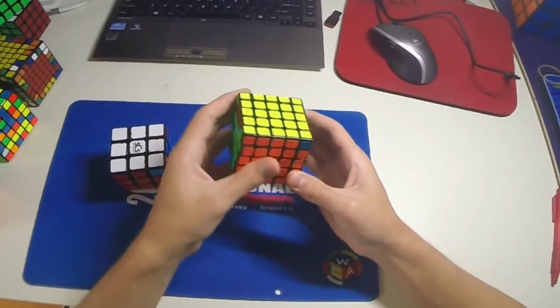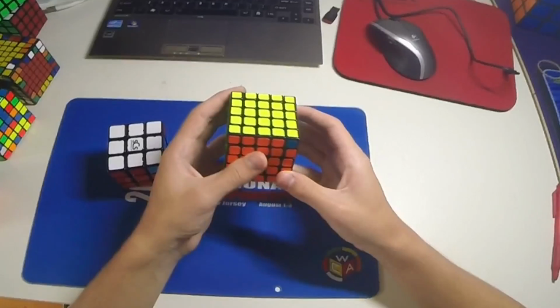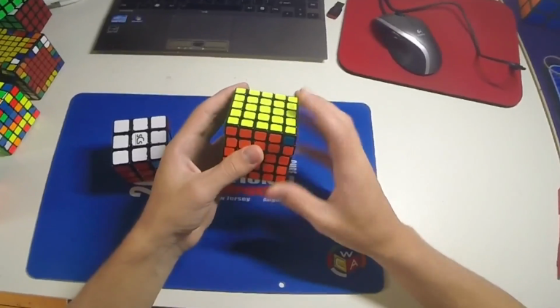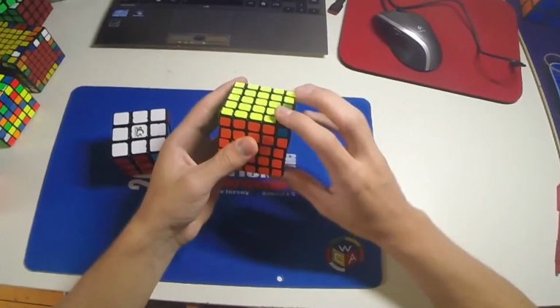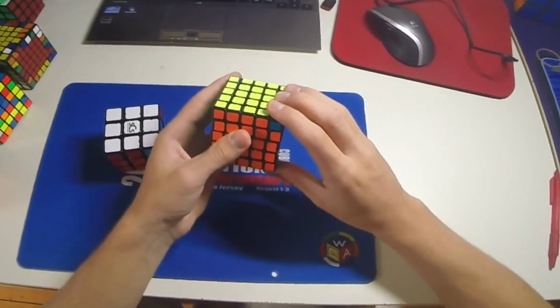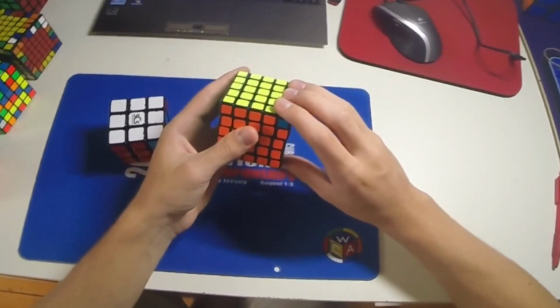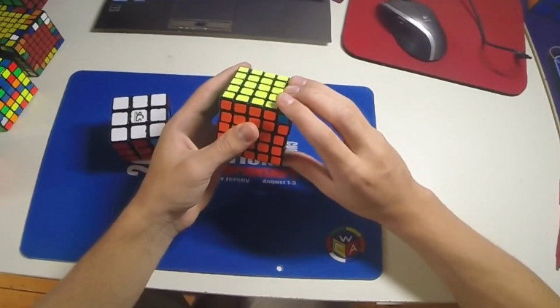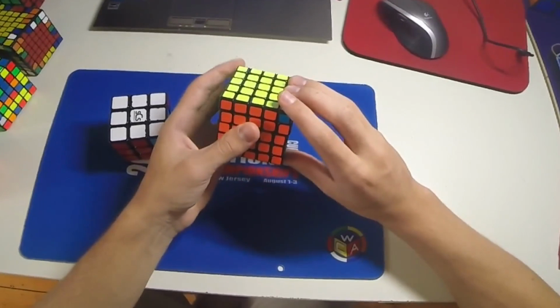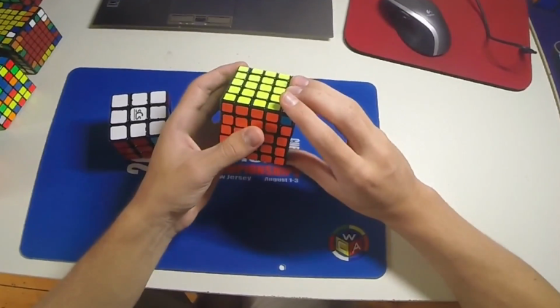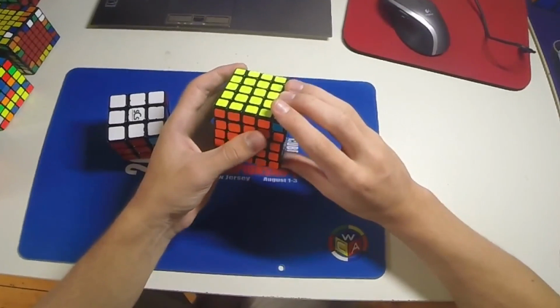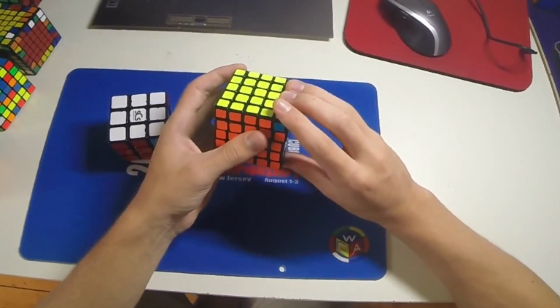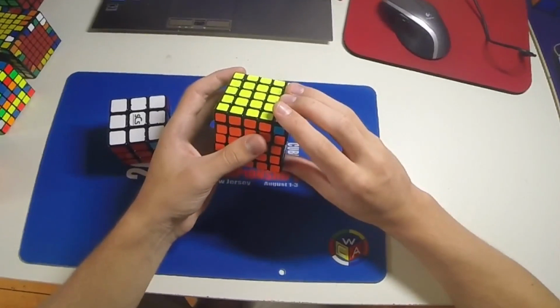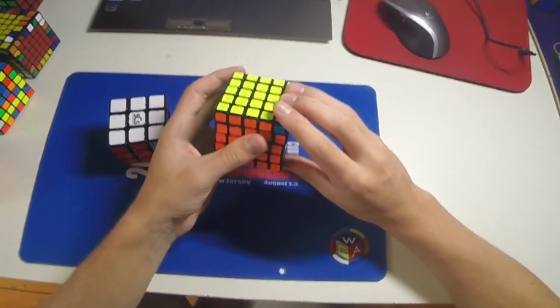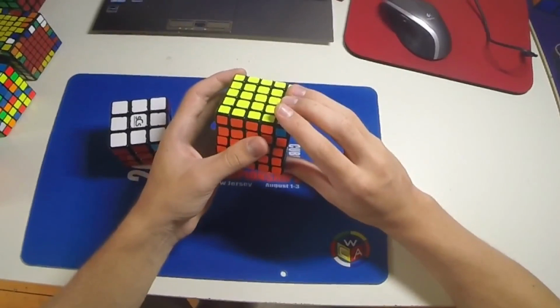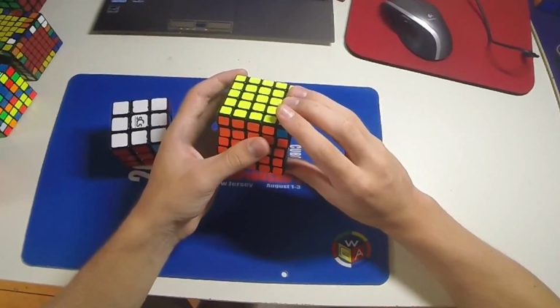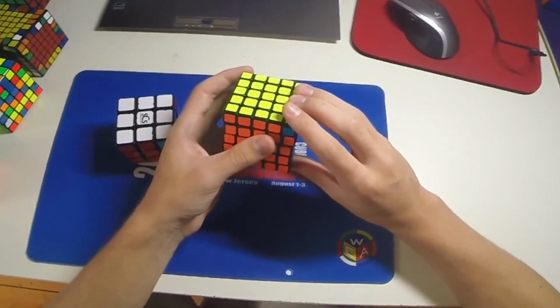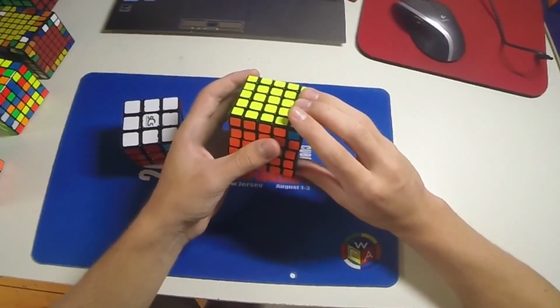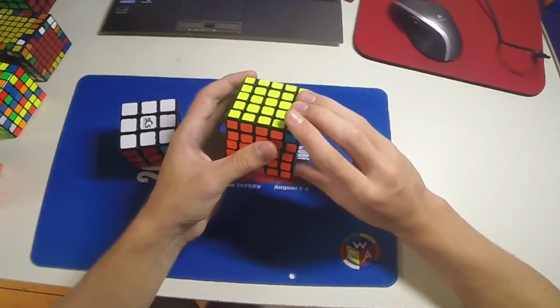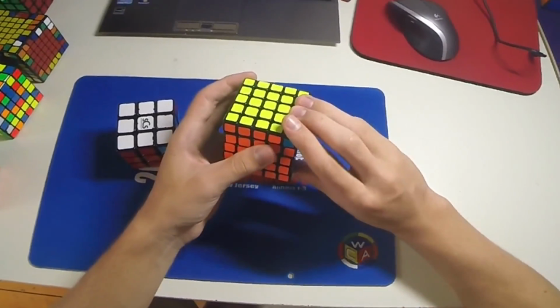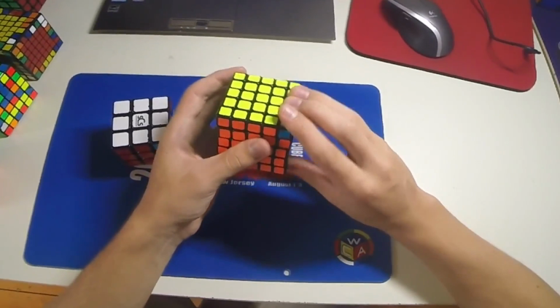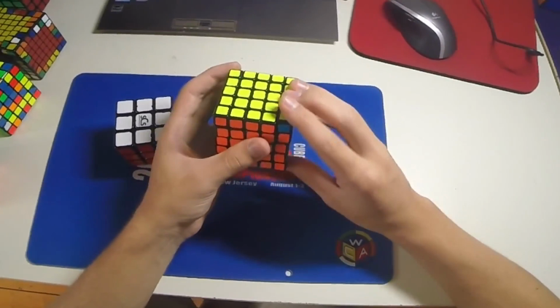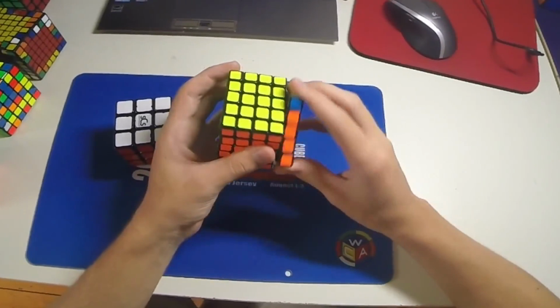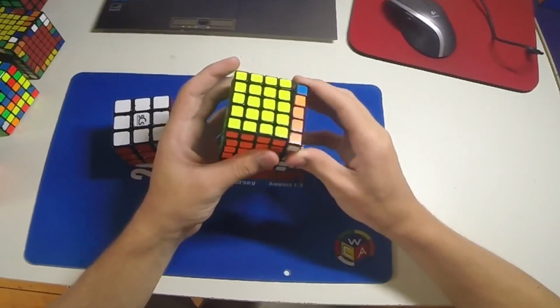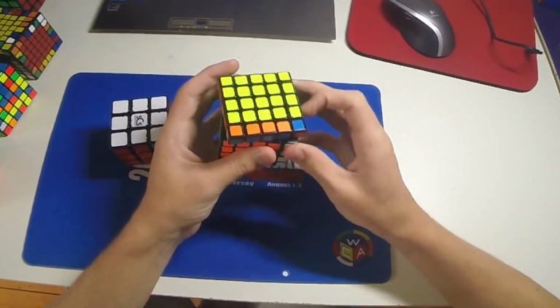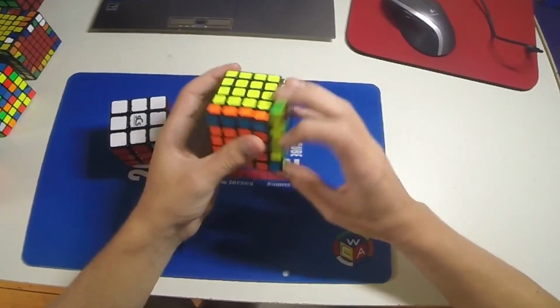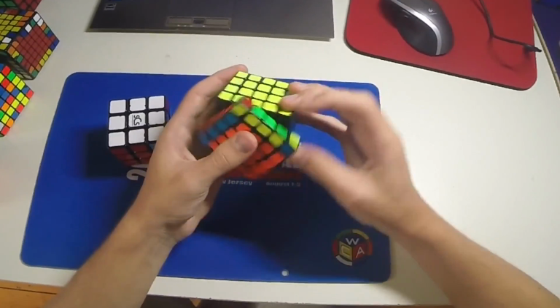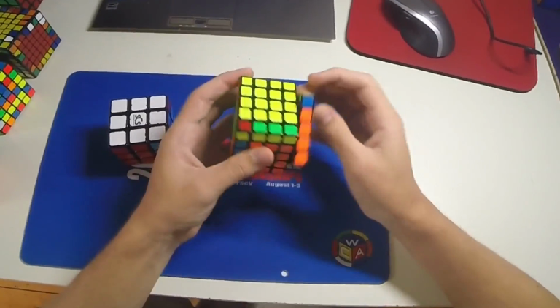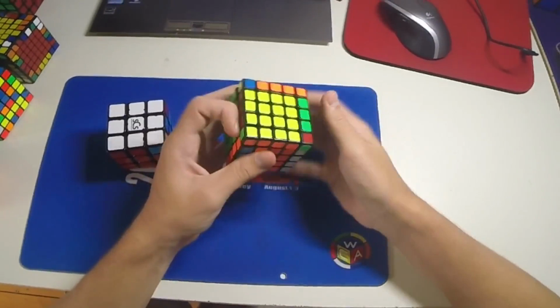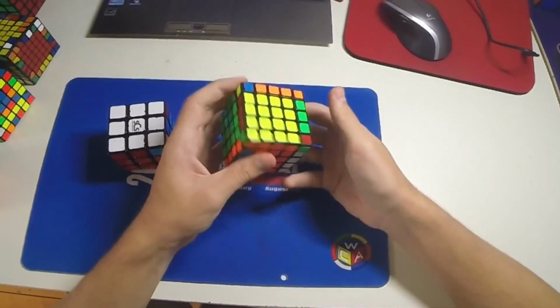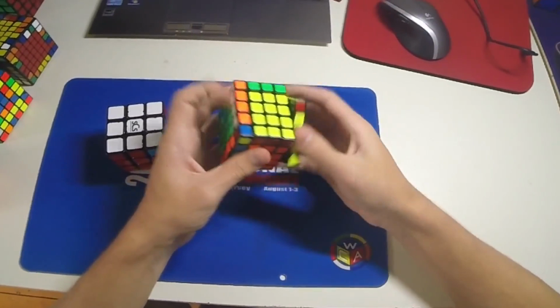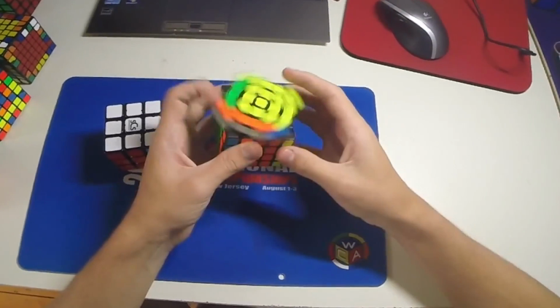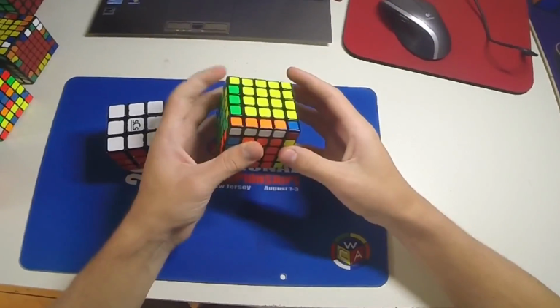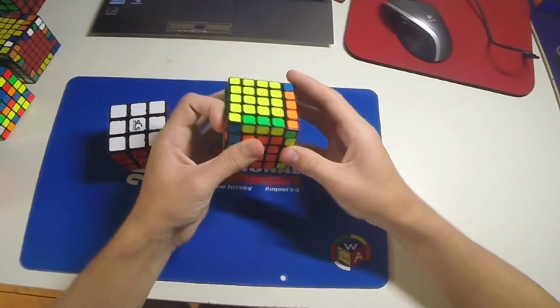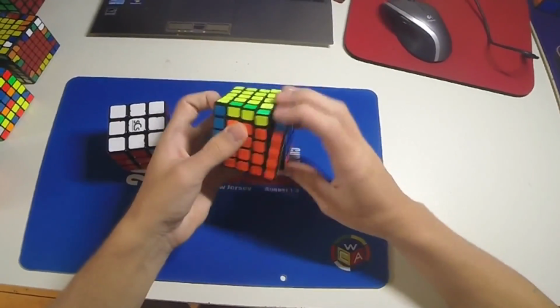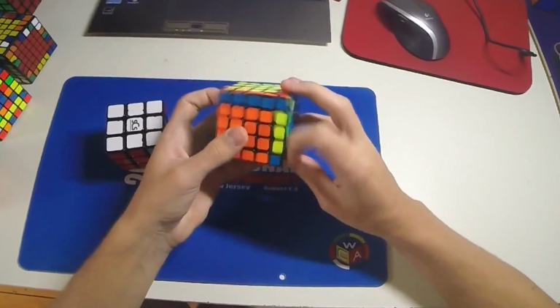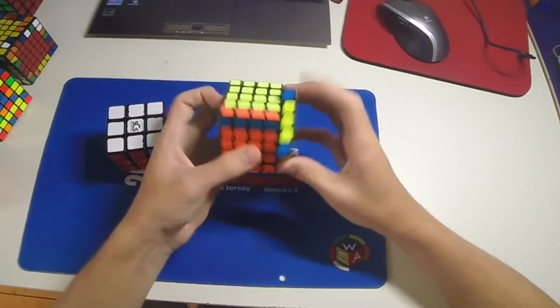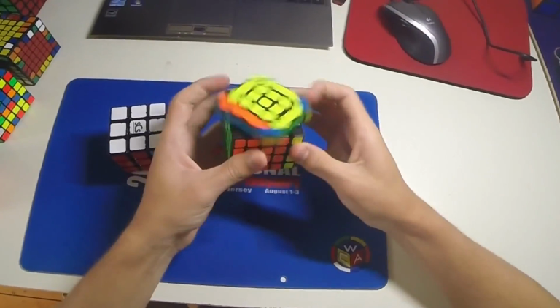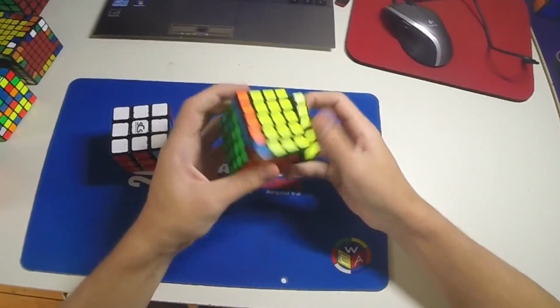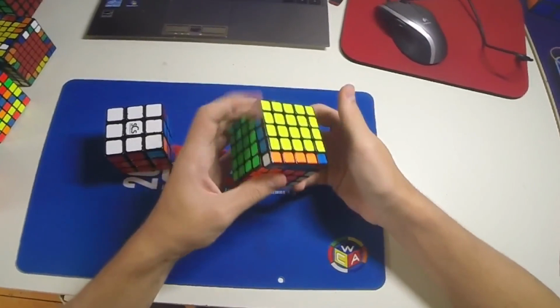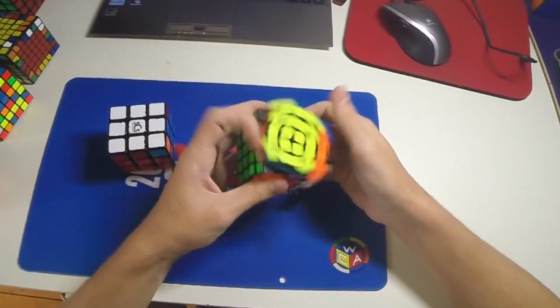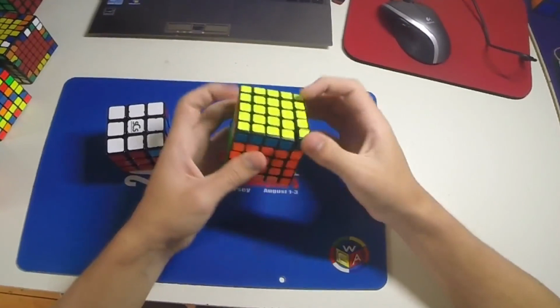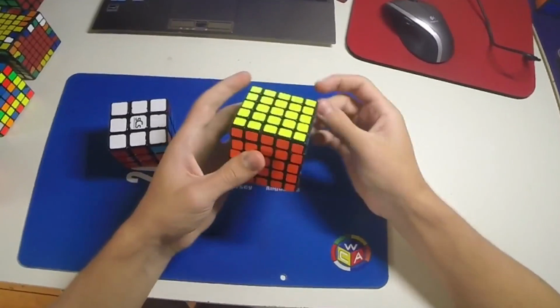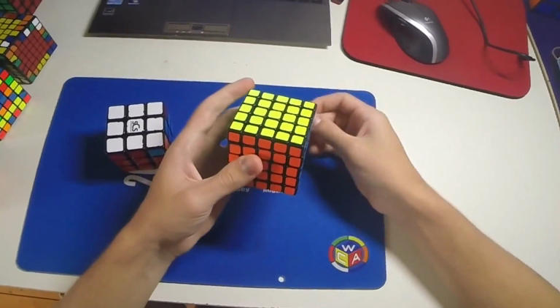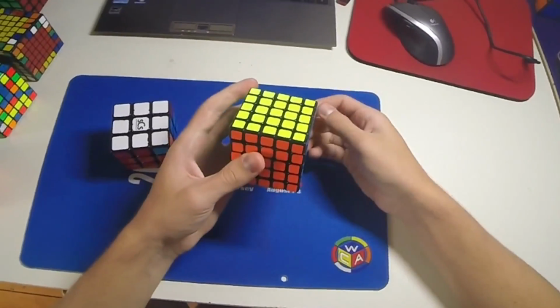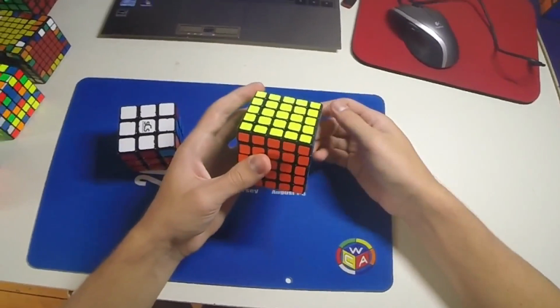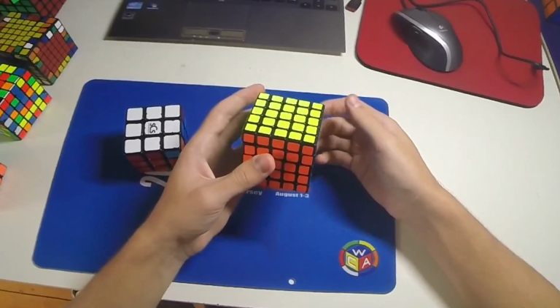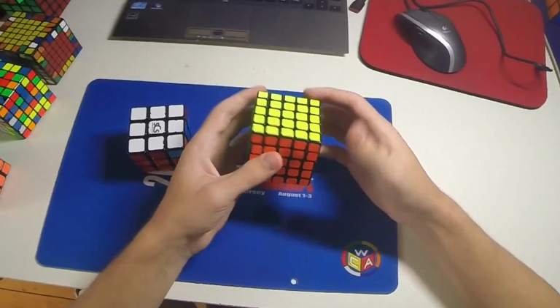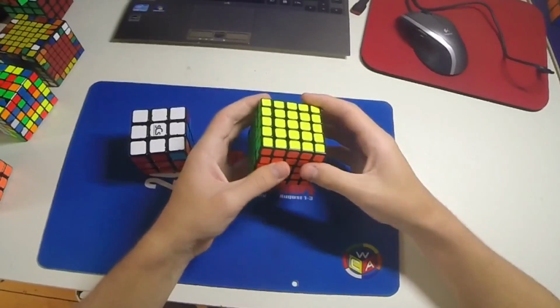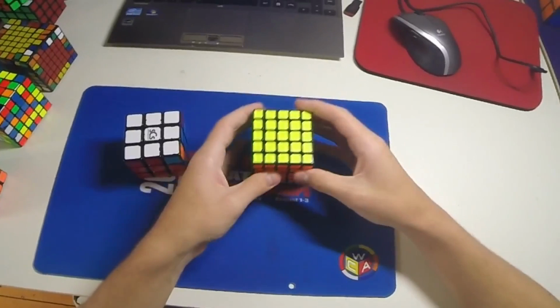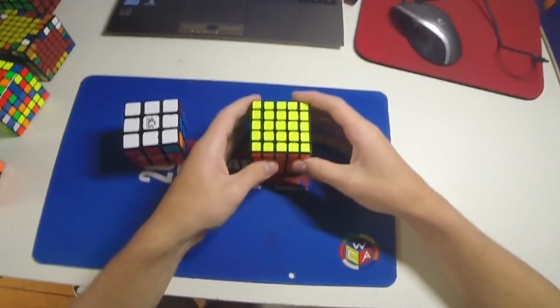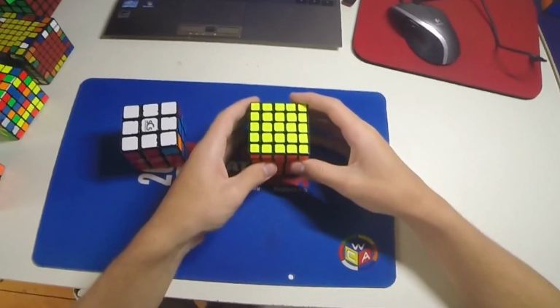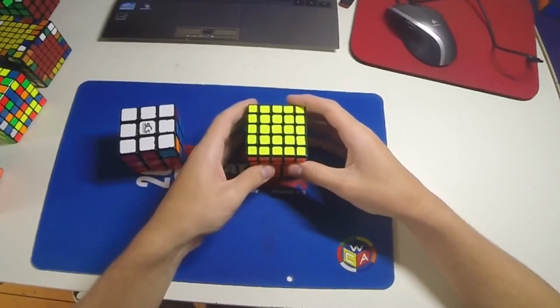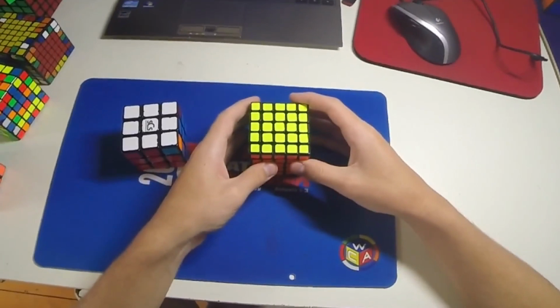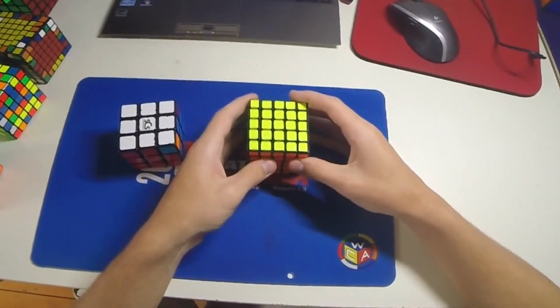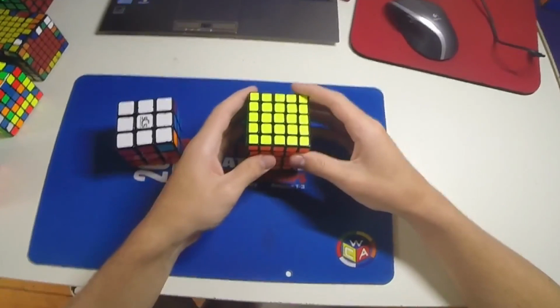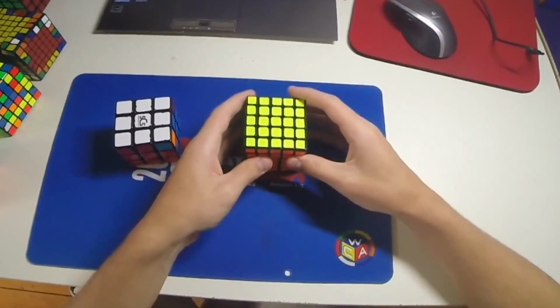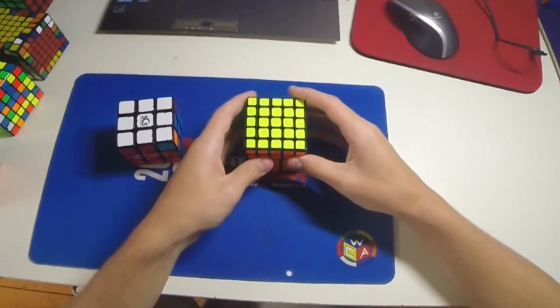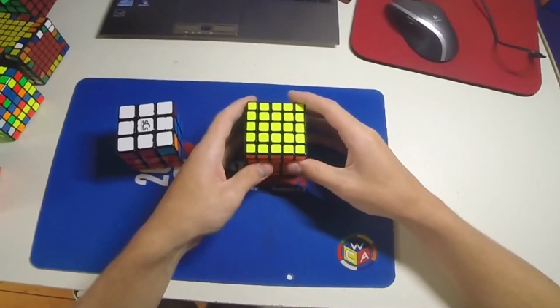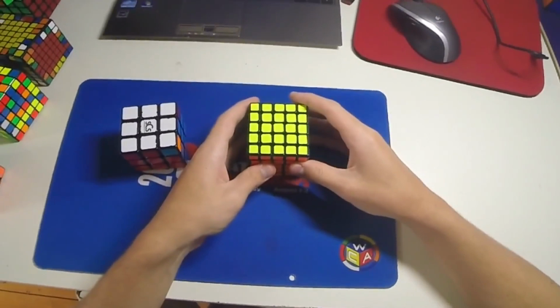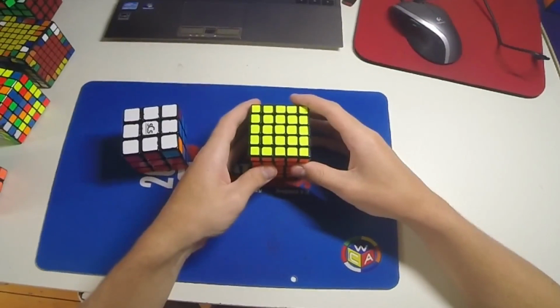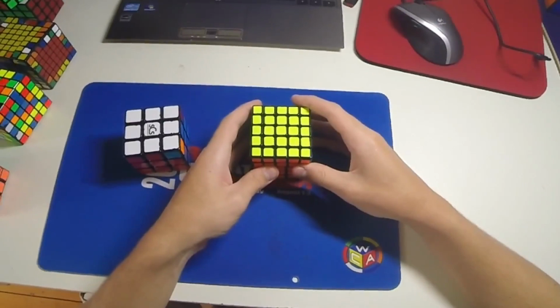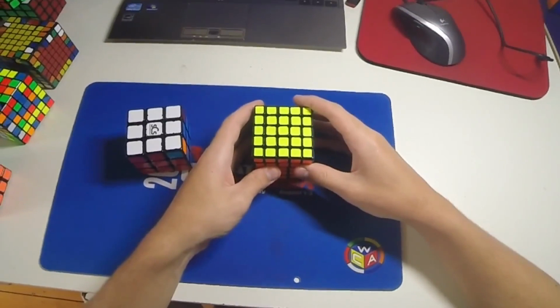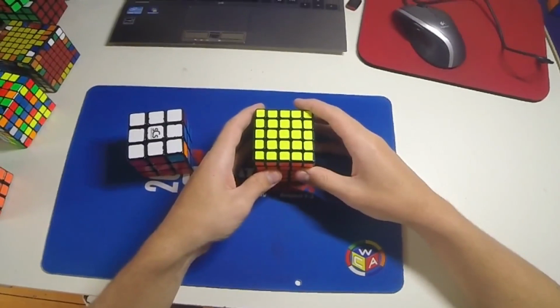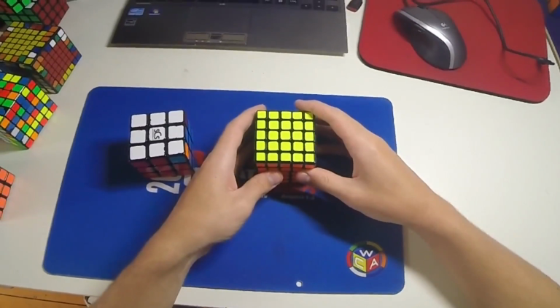So what you can do is just do this RU F algorithm, and that works especially on the 6x6 and 7x7.